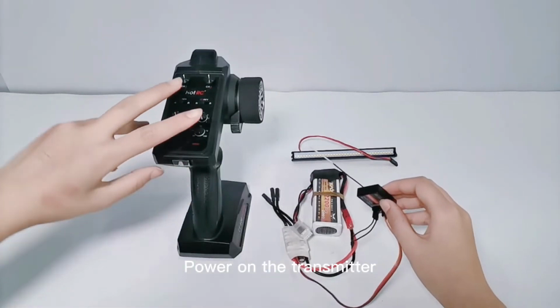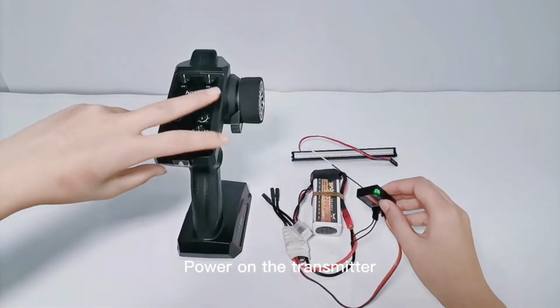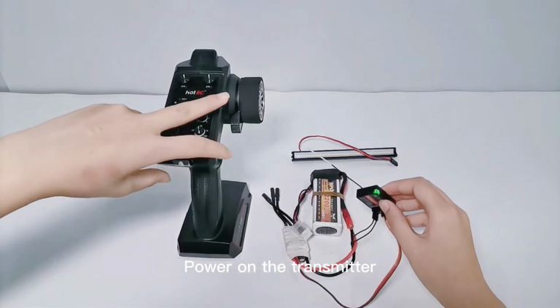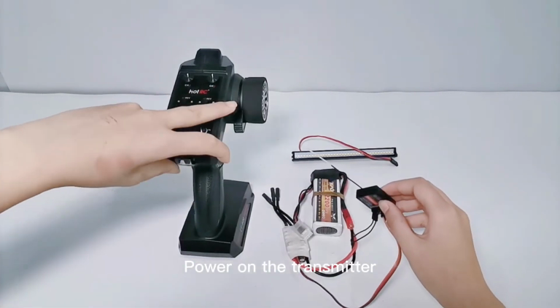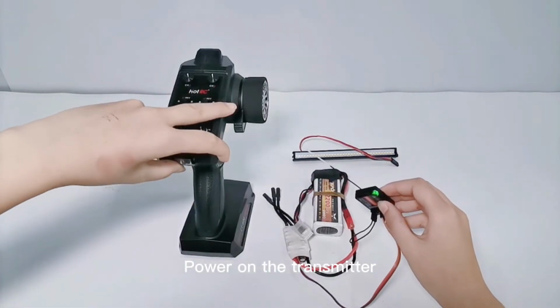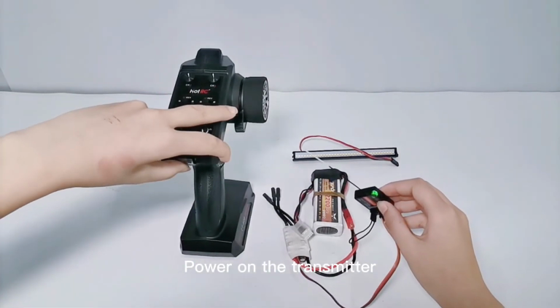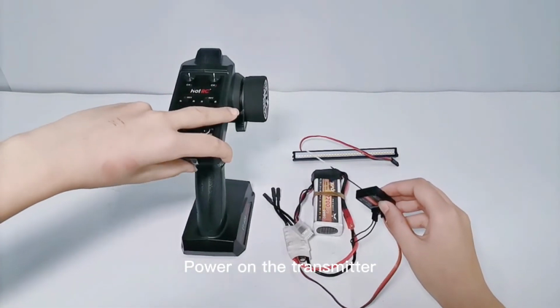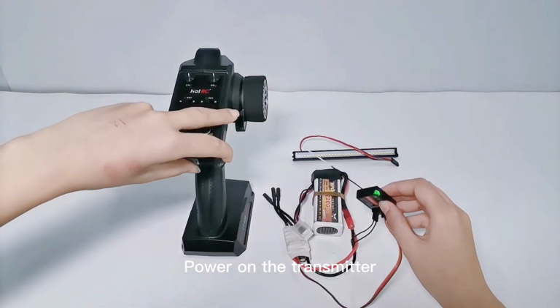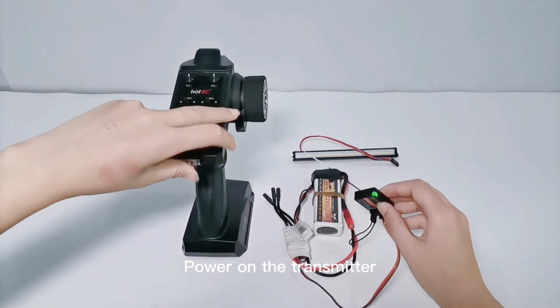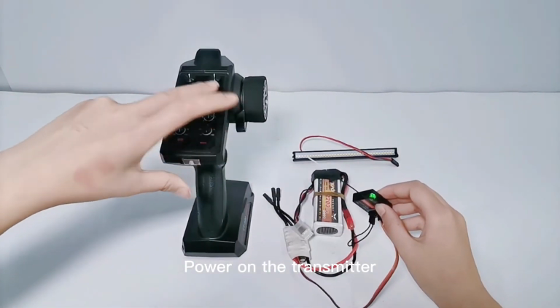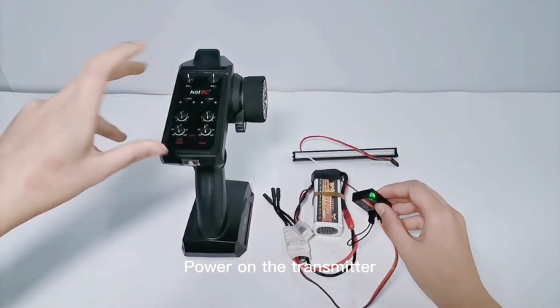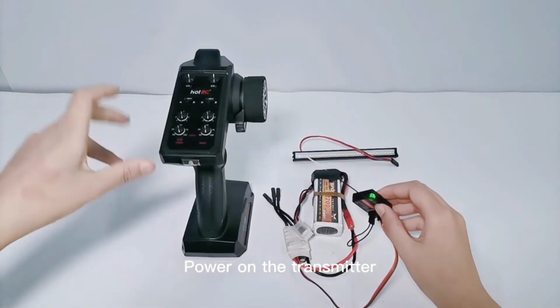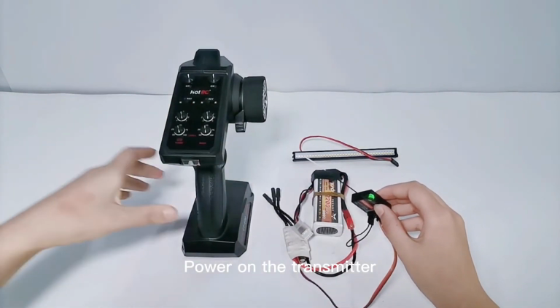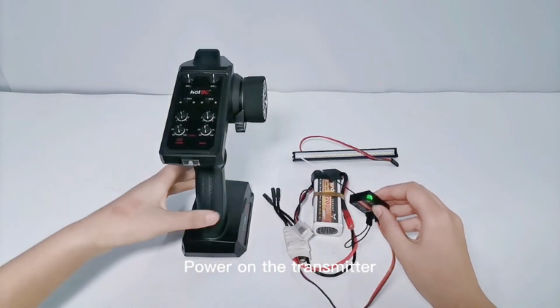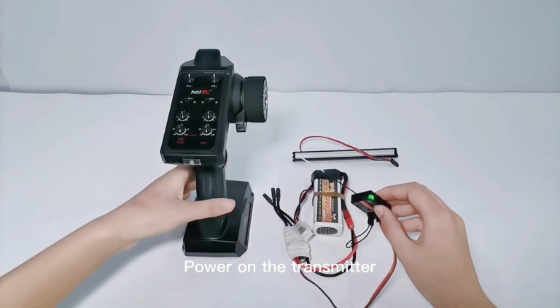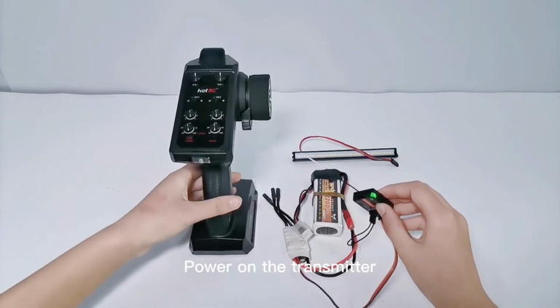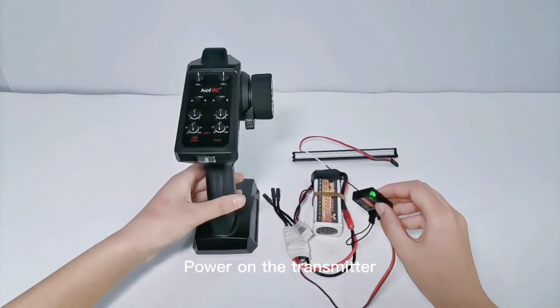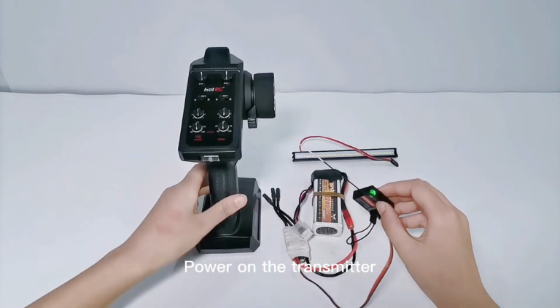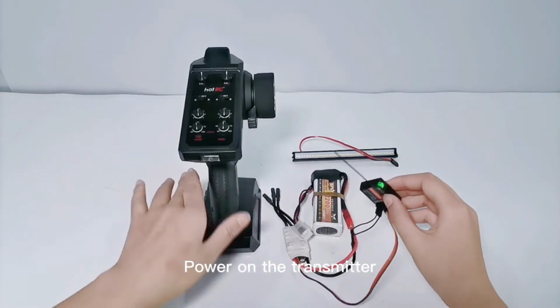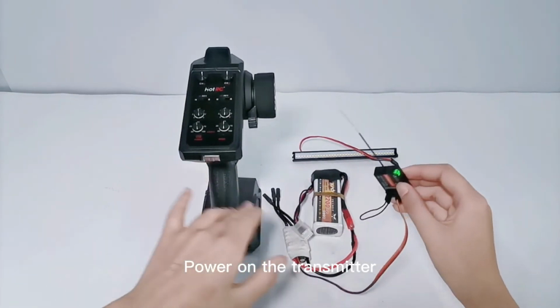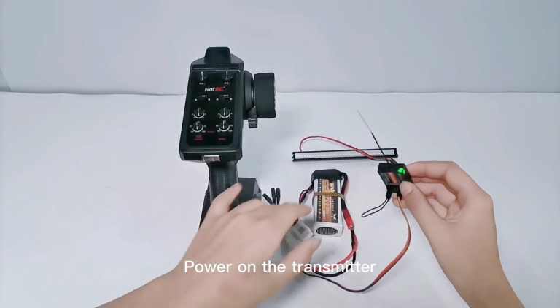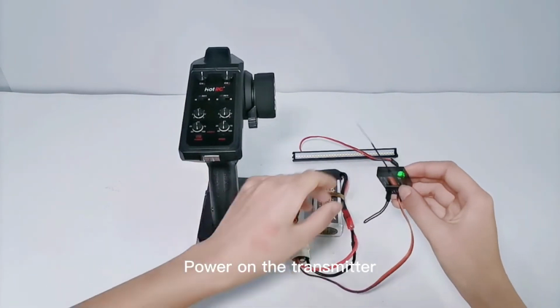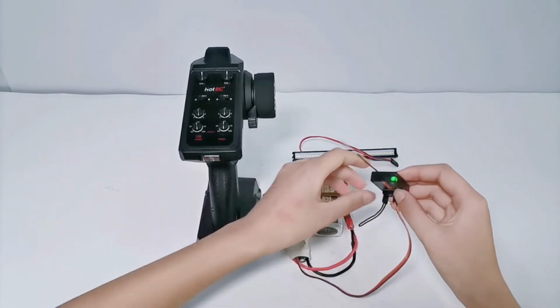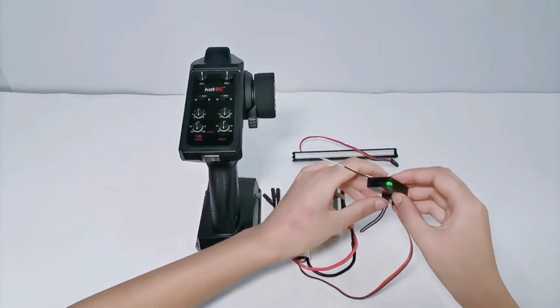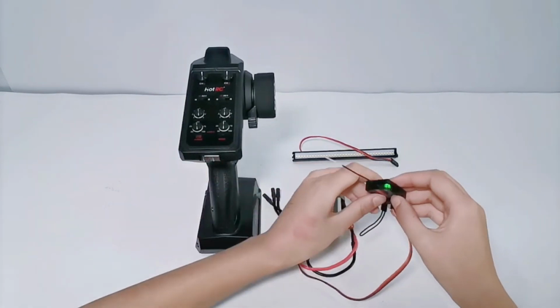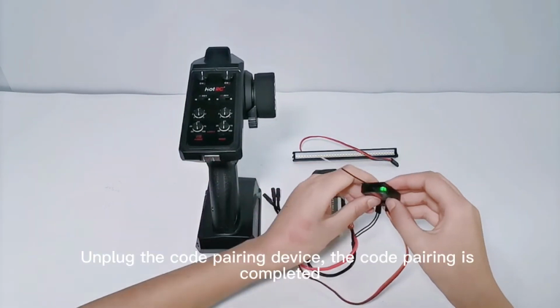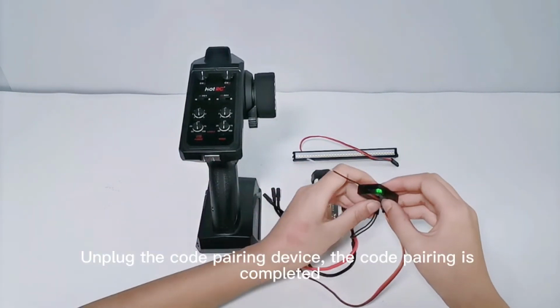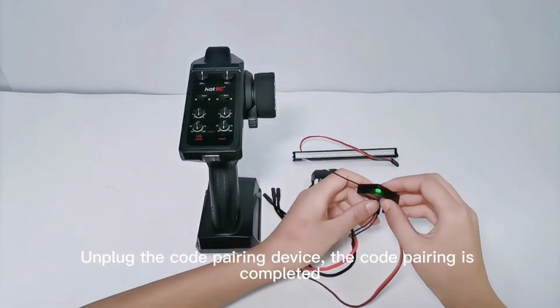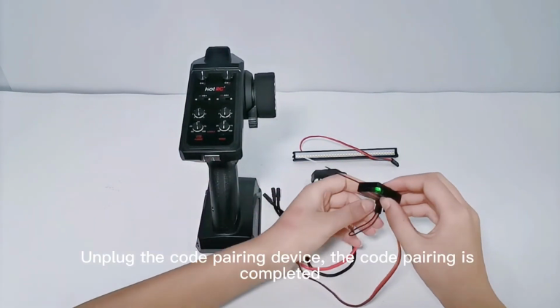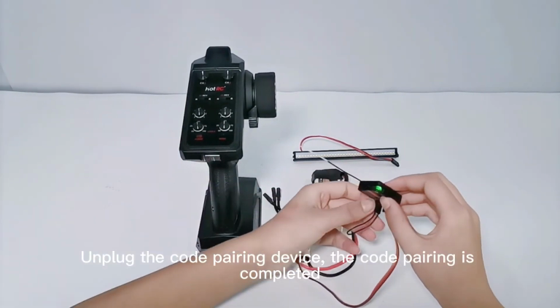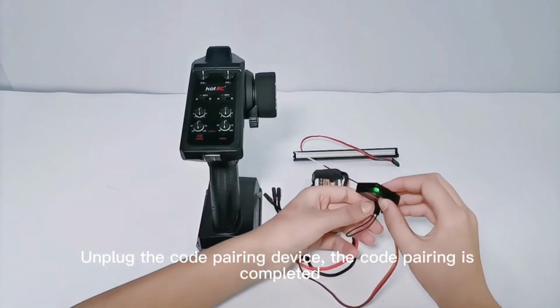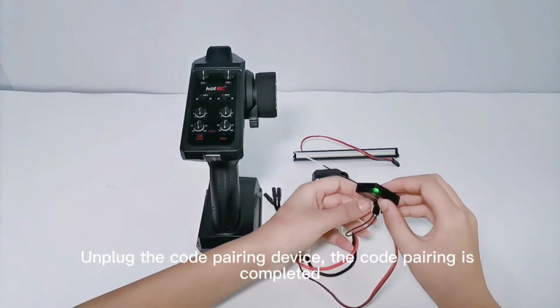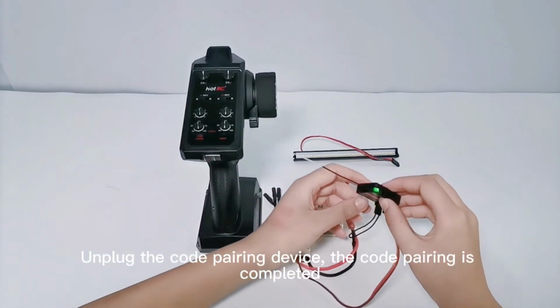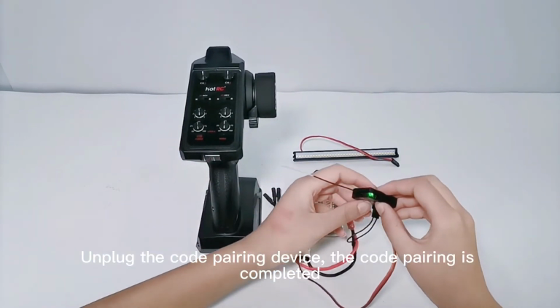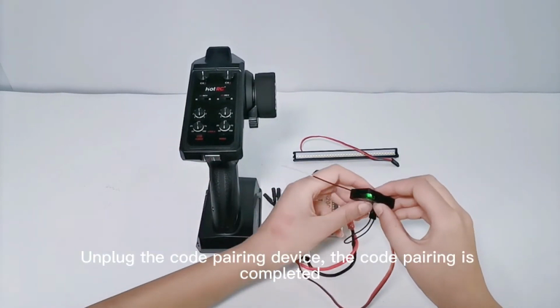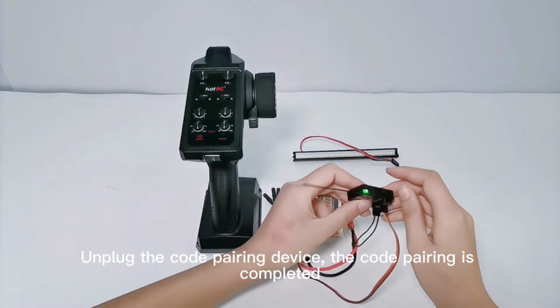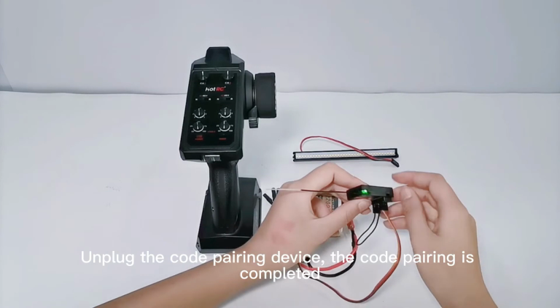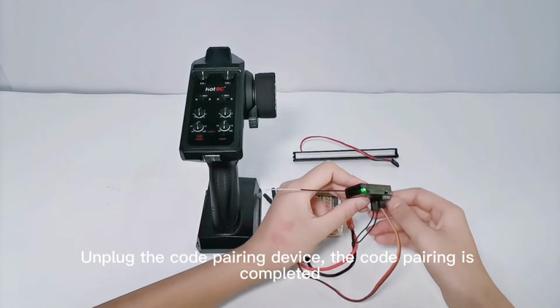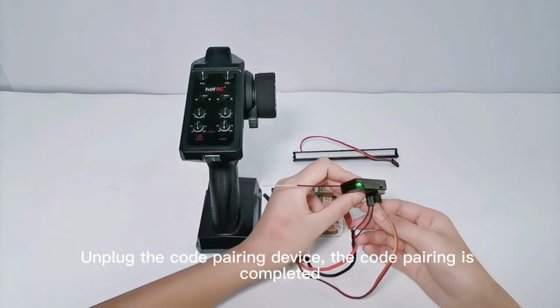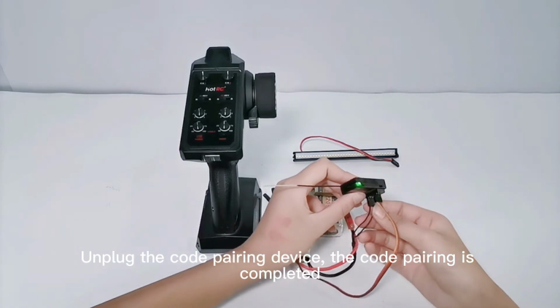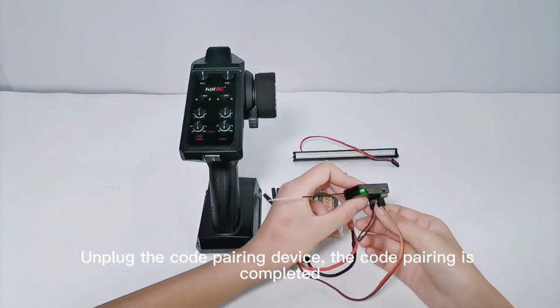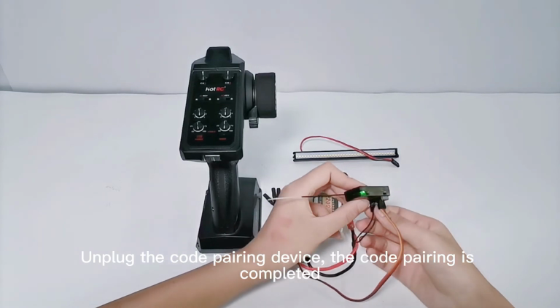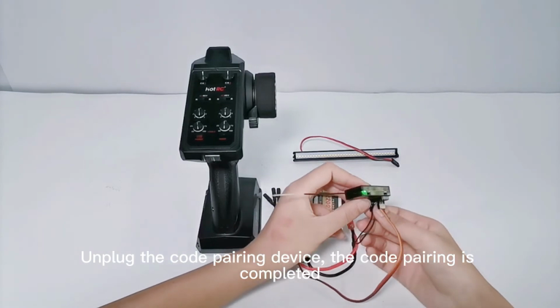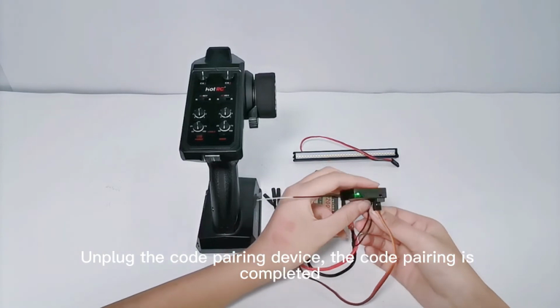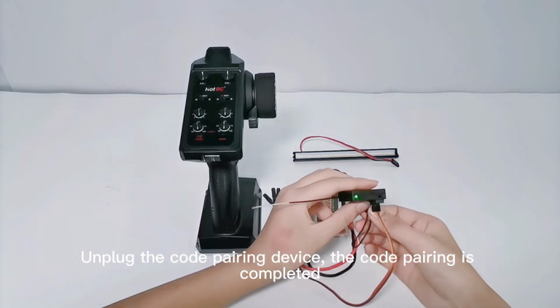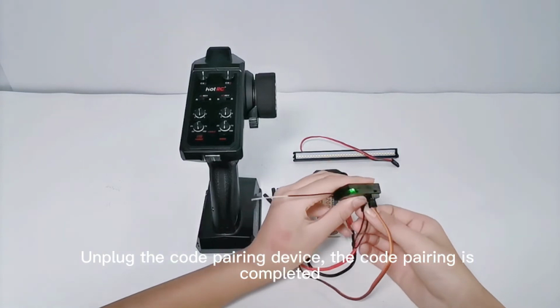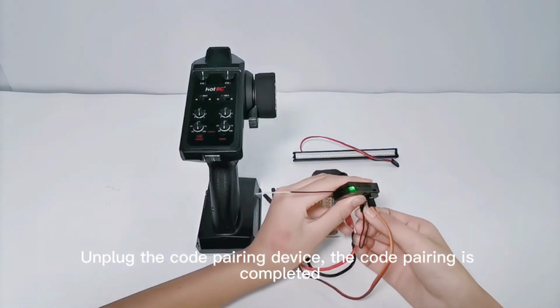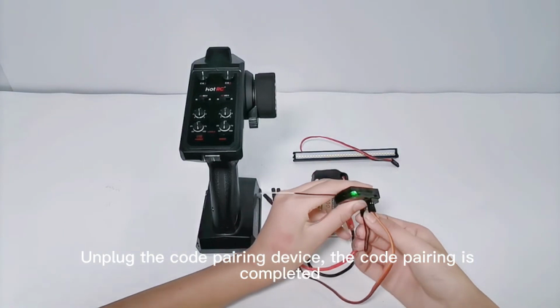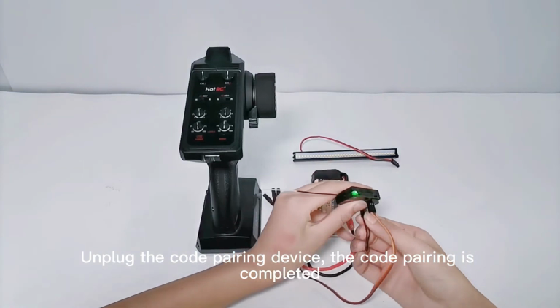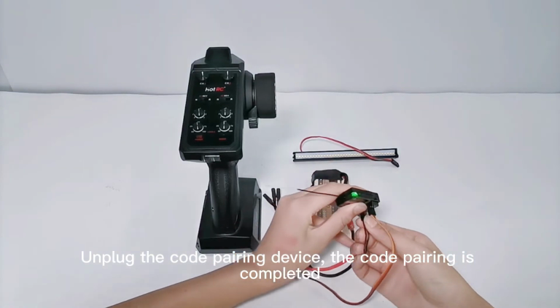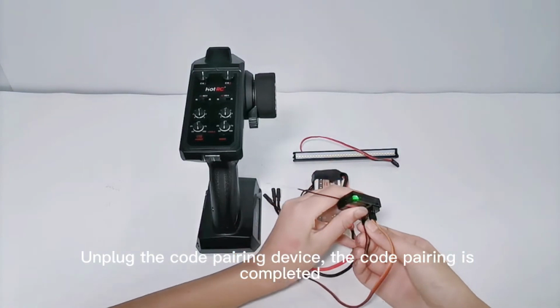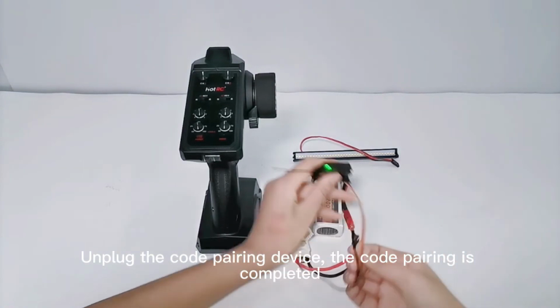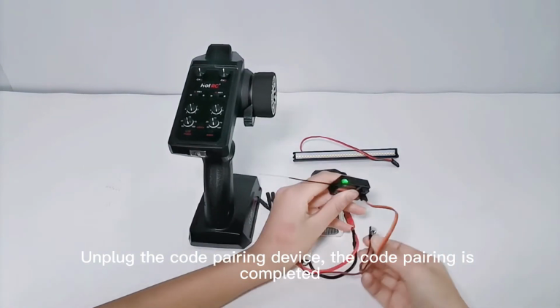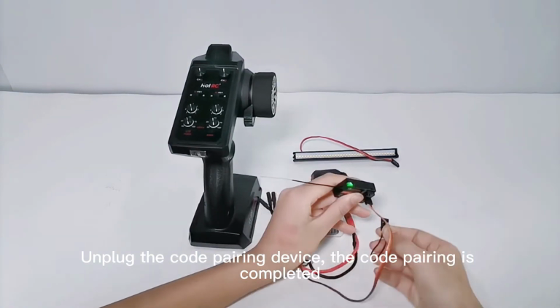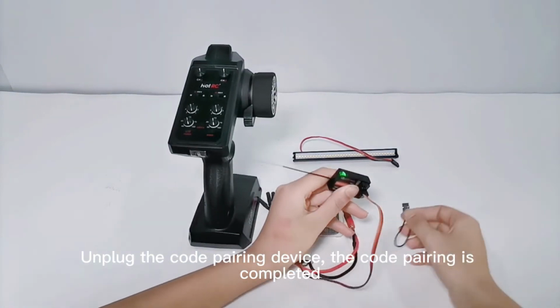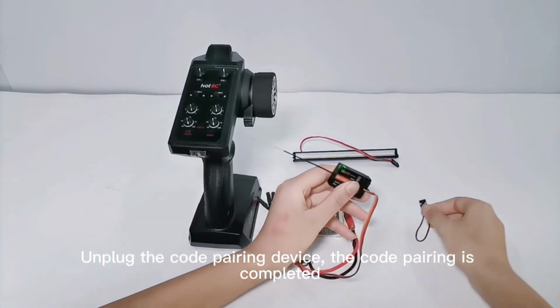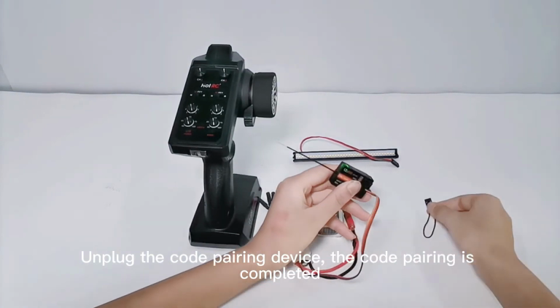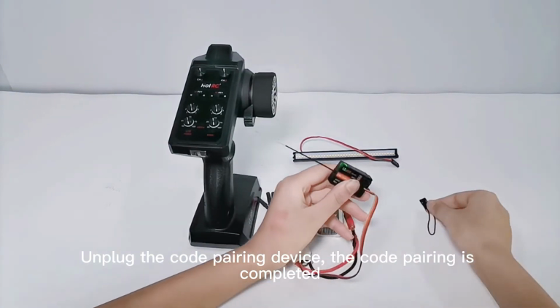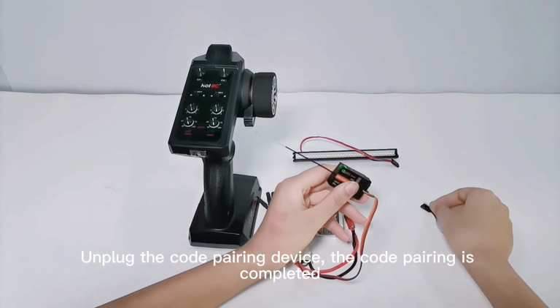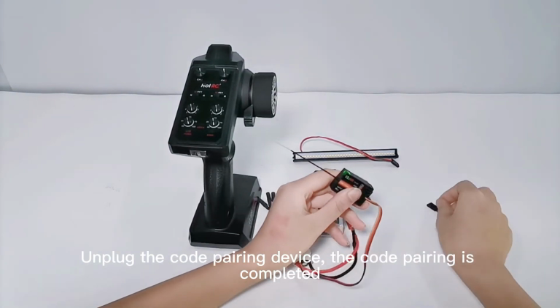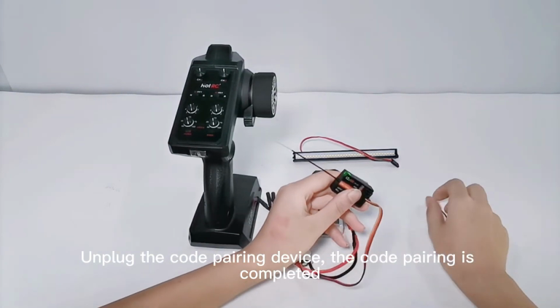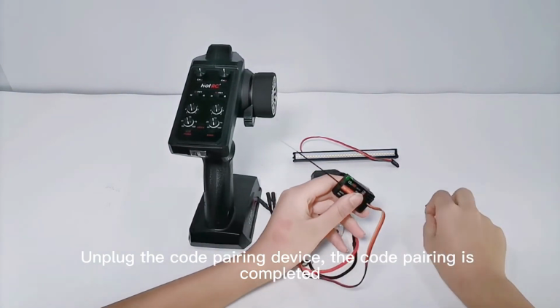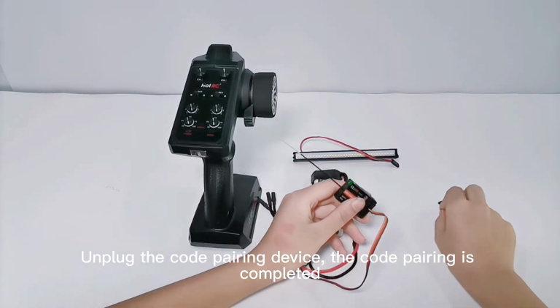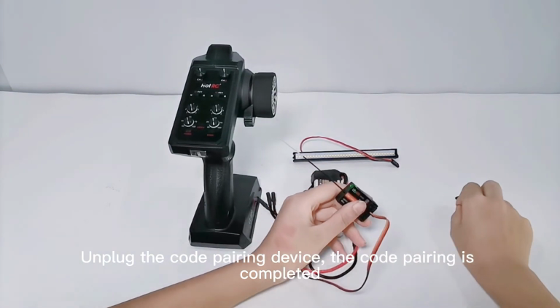Power on the transmitter. Unplug the code pairing device. The code pairing is completed.